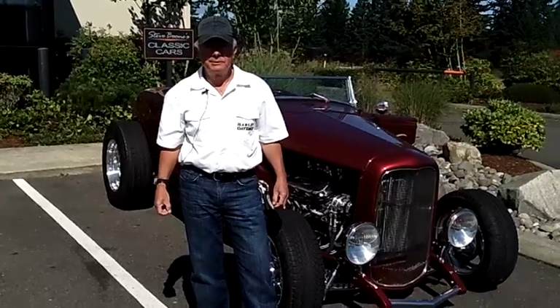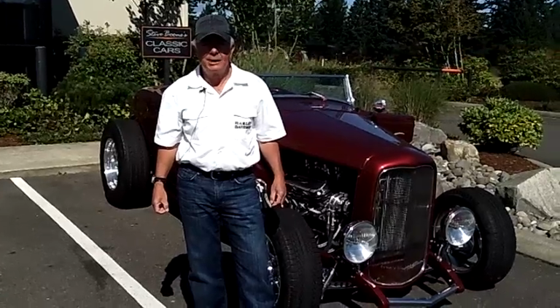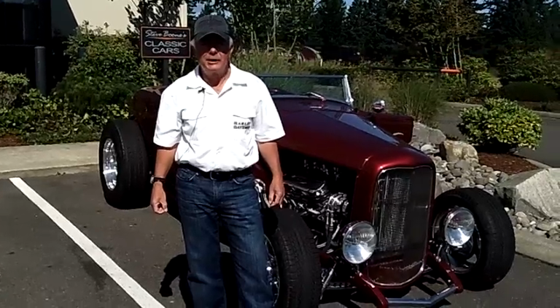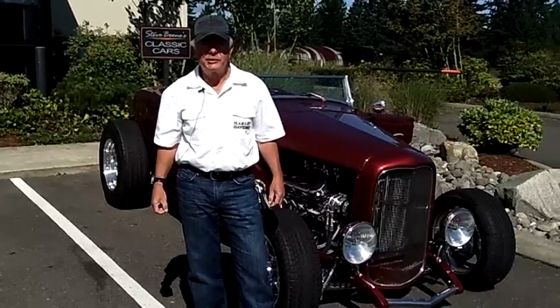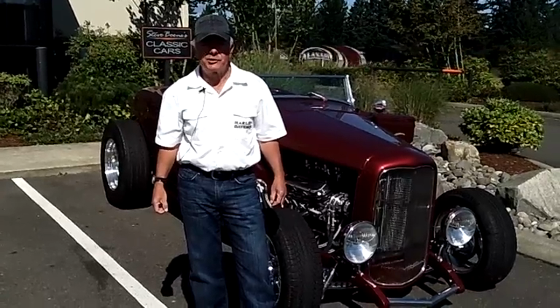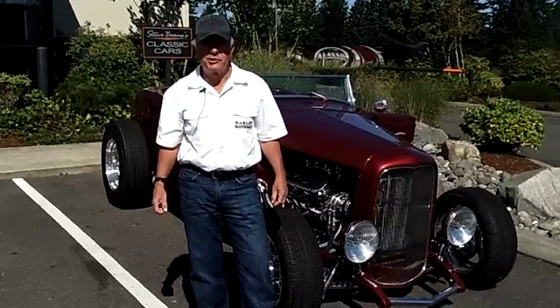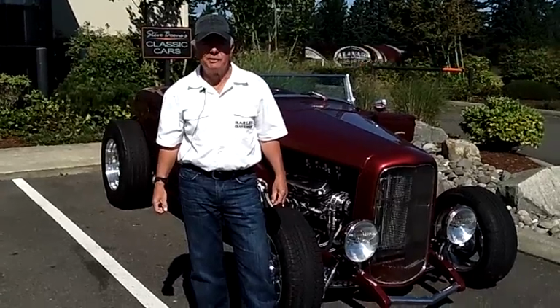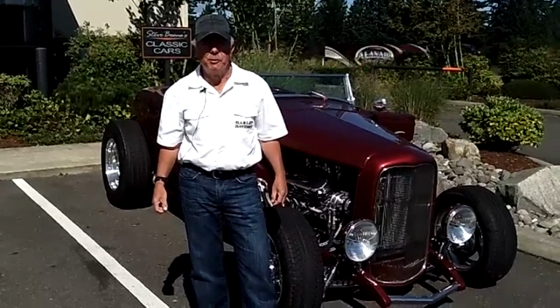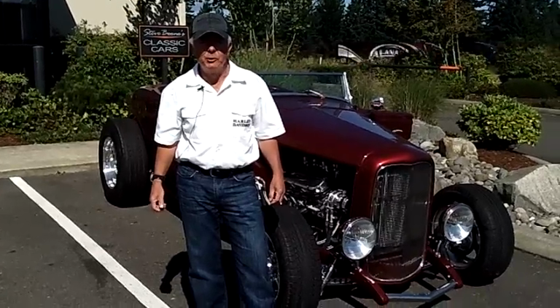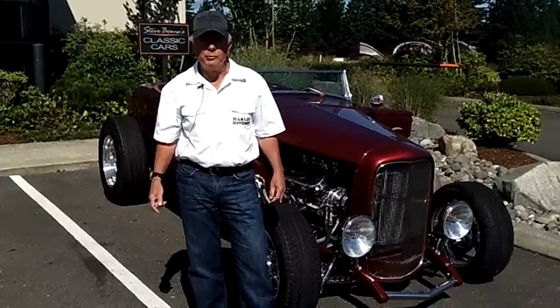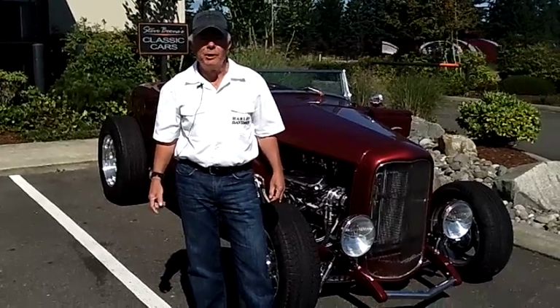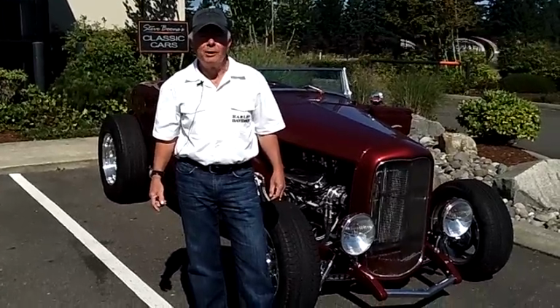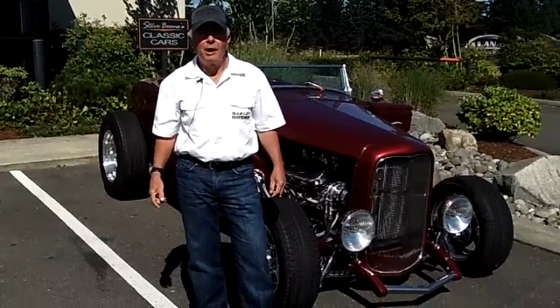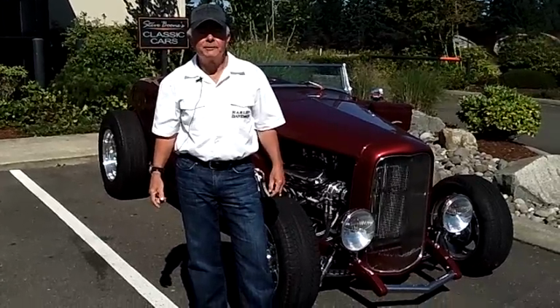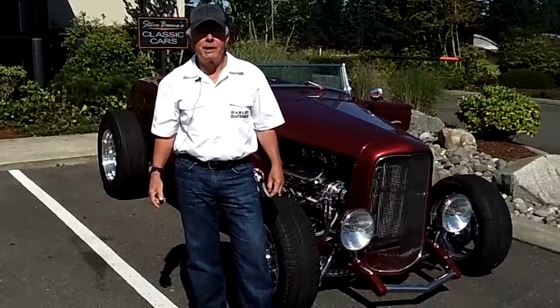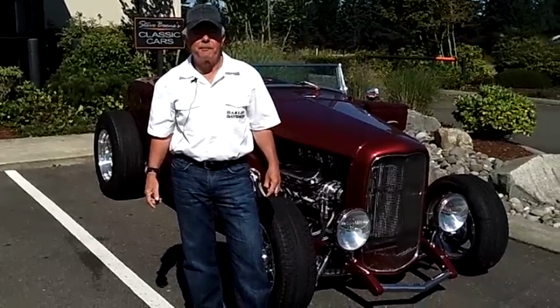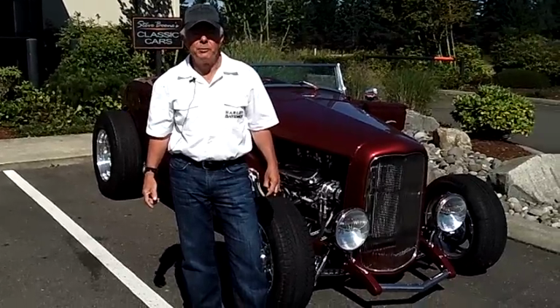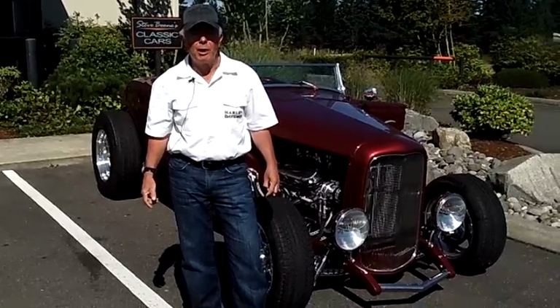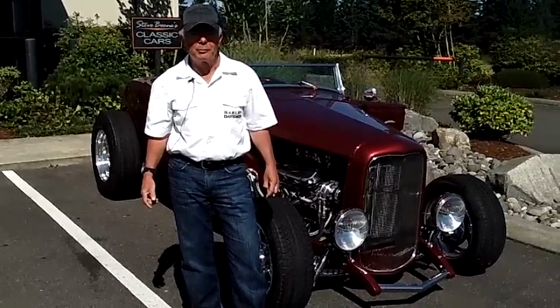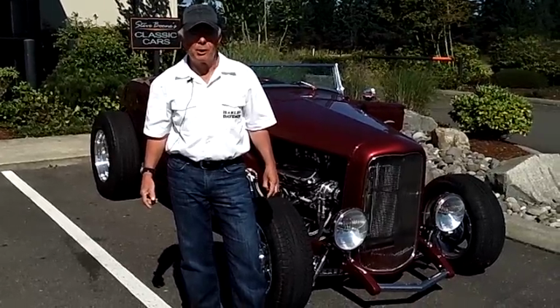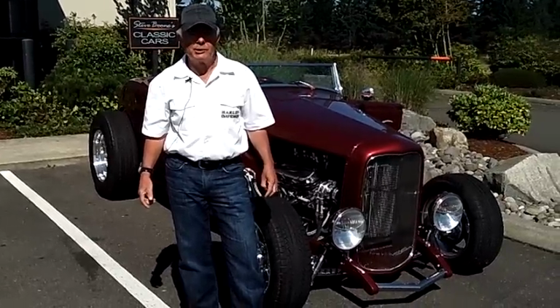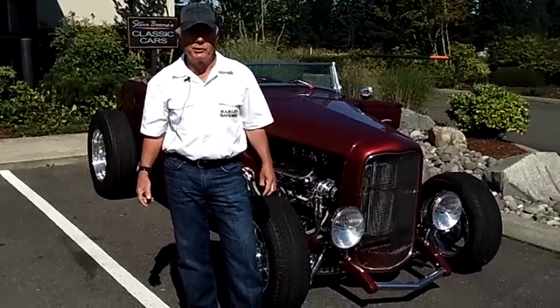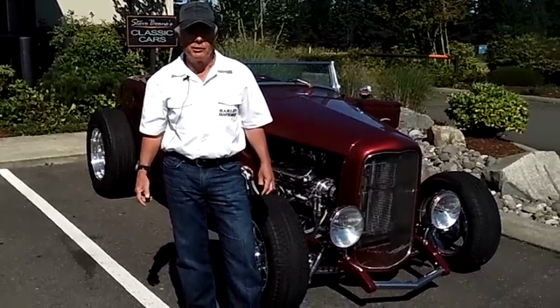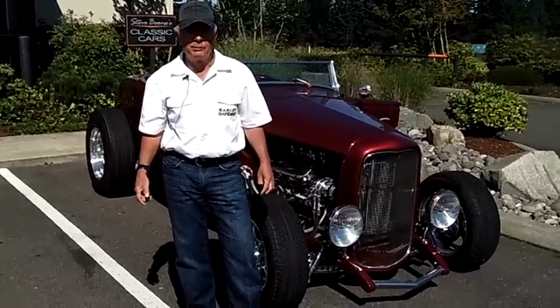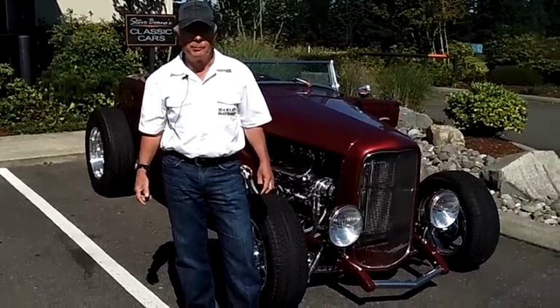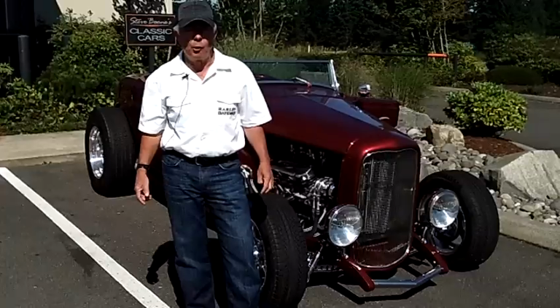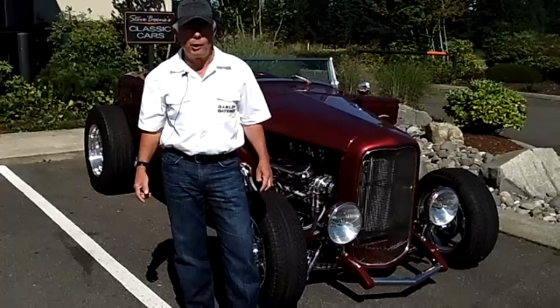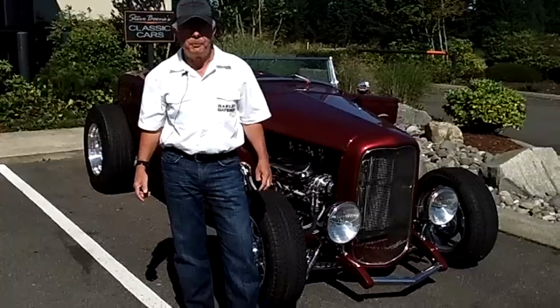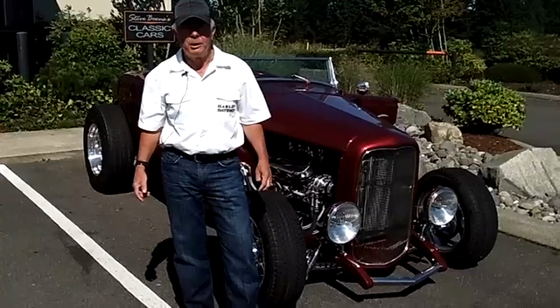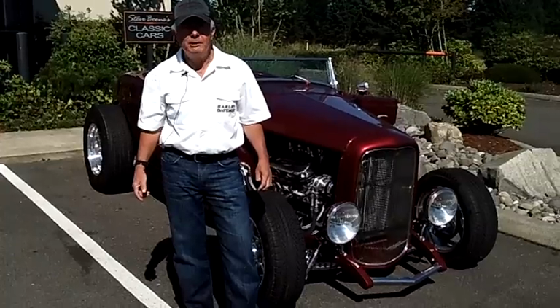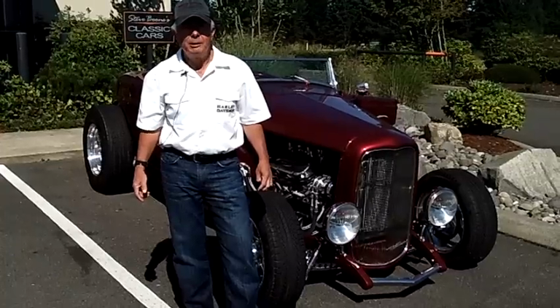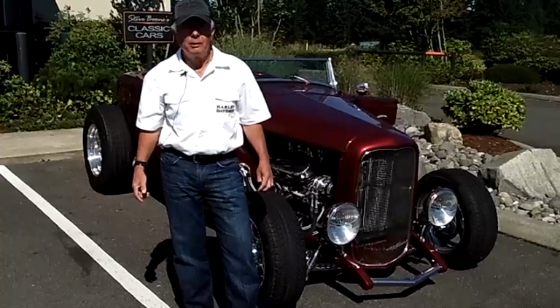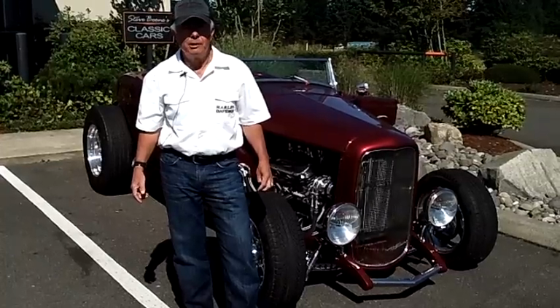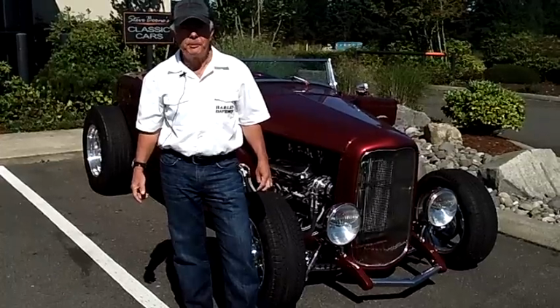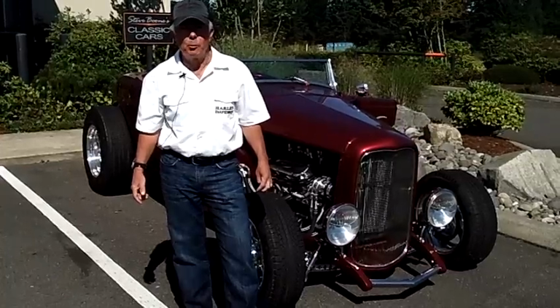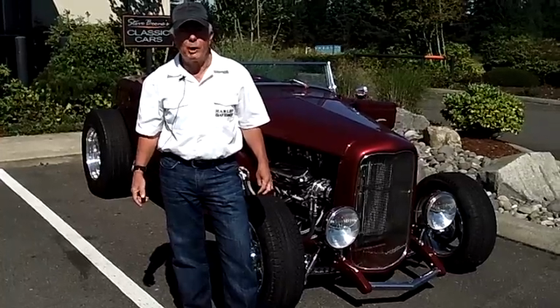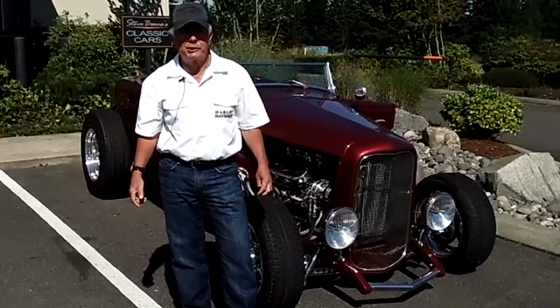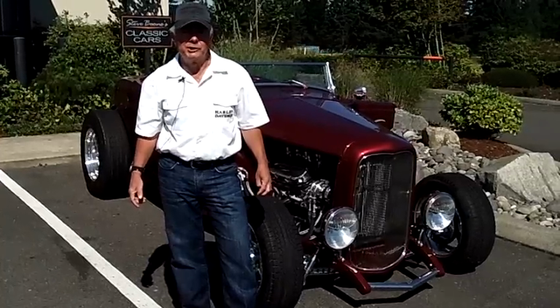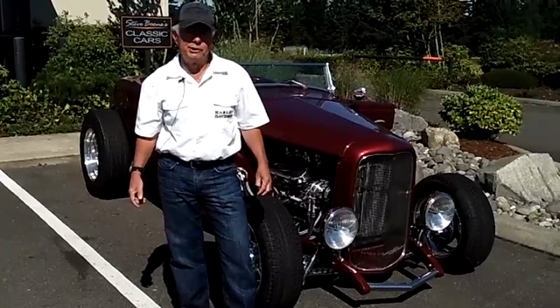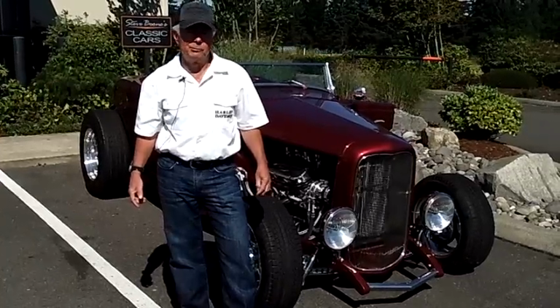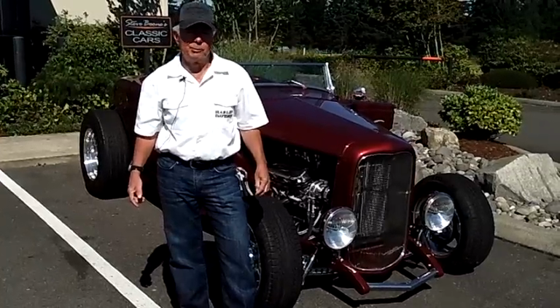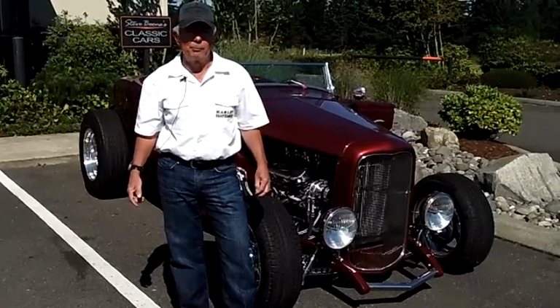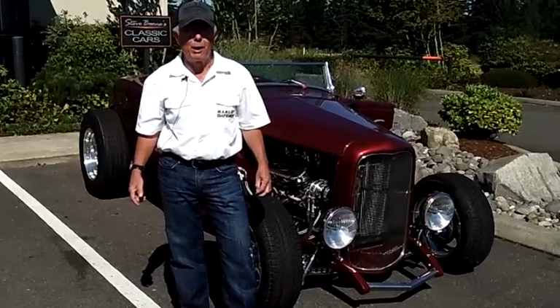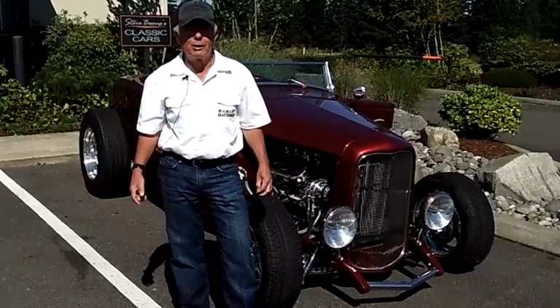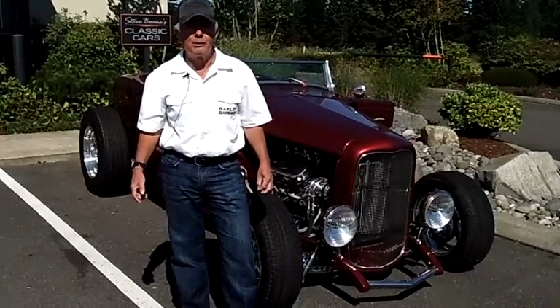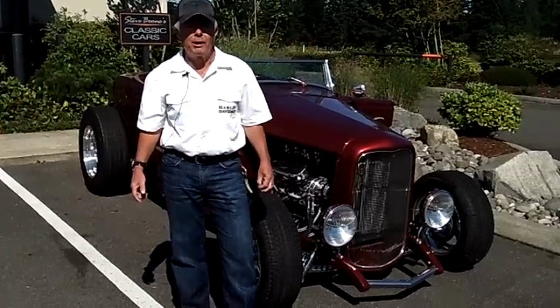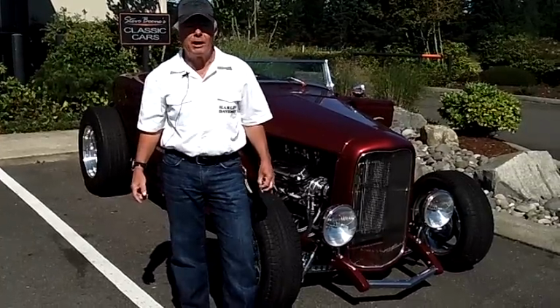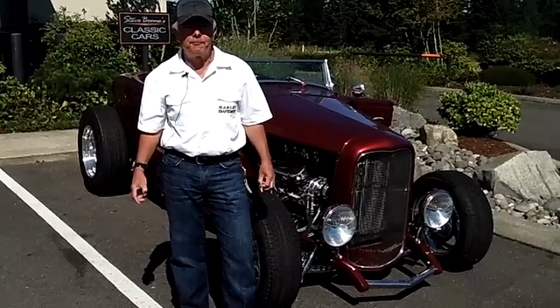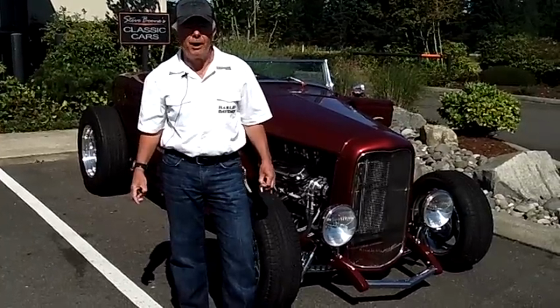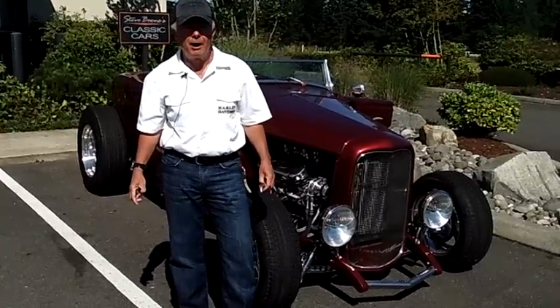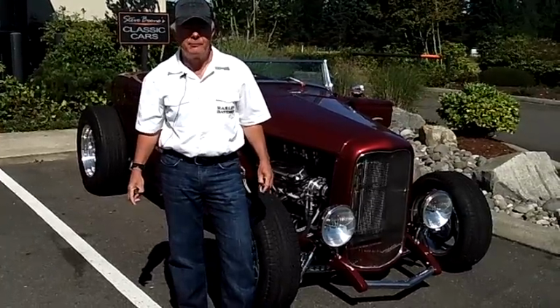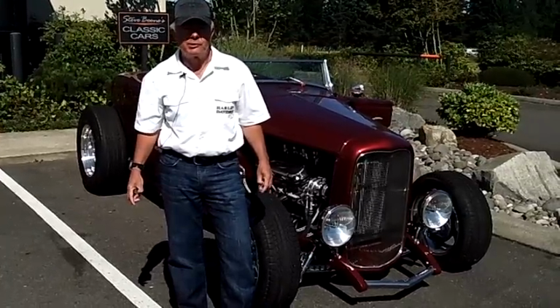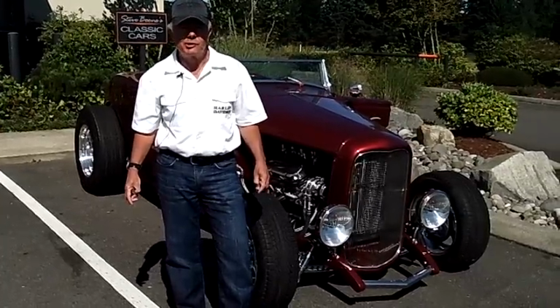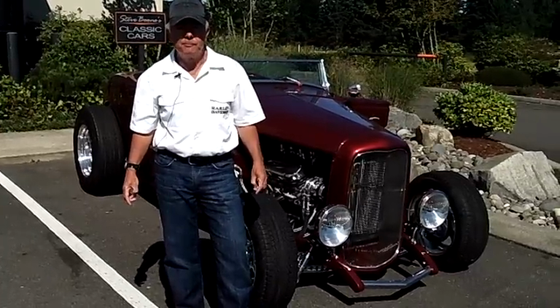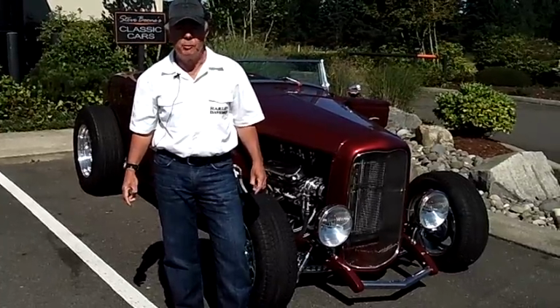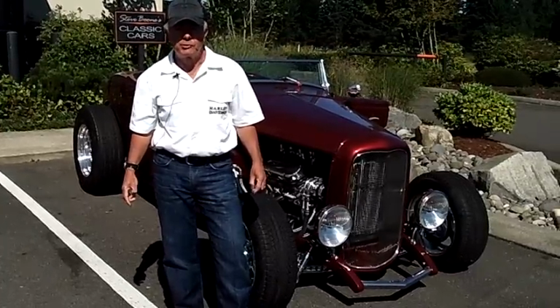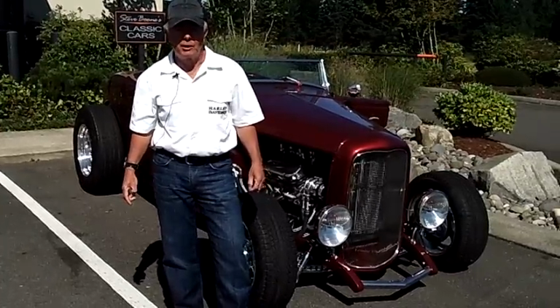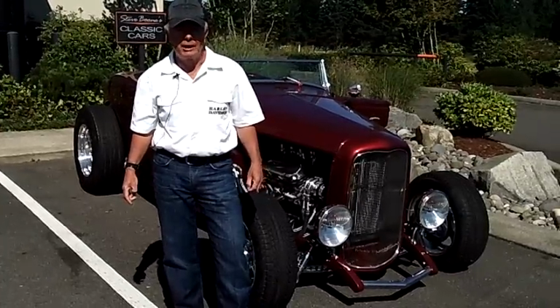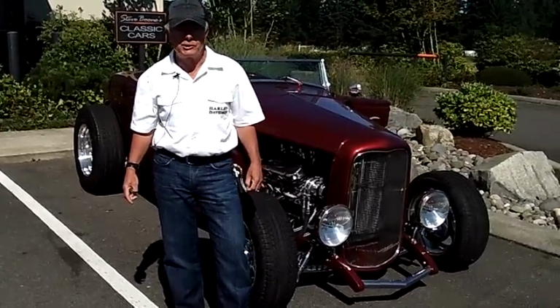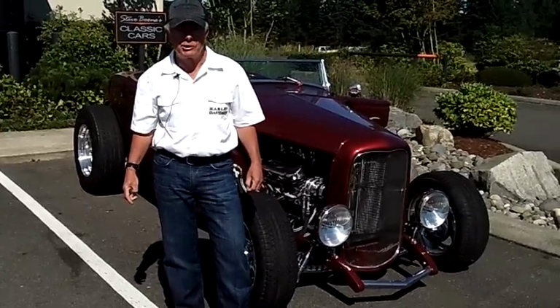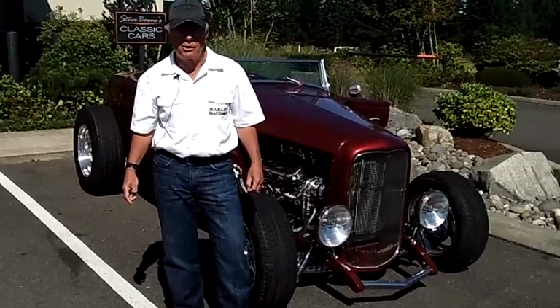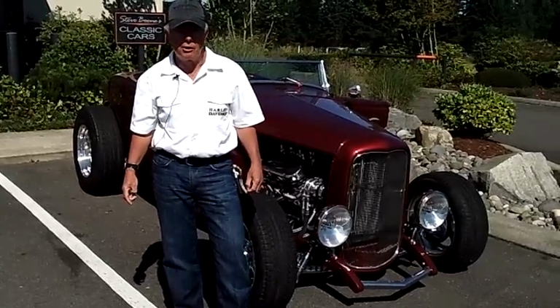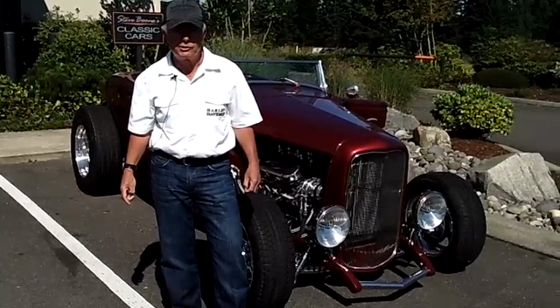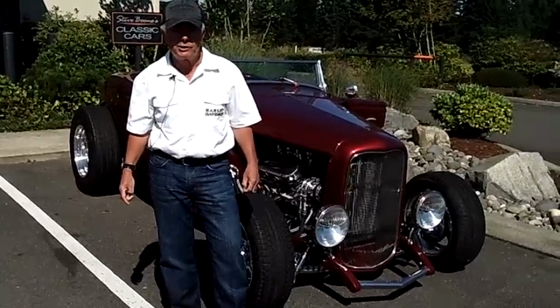Hi, this is Steve Boone. I've got a few hot rods here in Olympia, Washington, right off I-5. It's Steve Boone's Classic Cars.